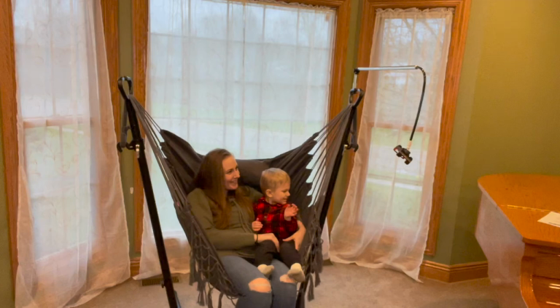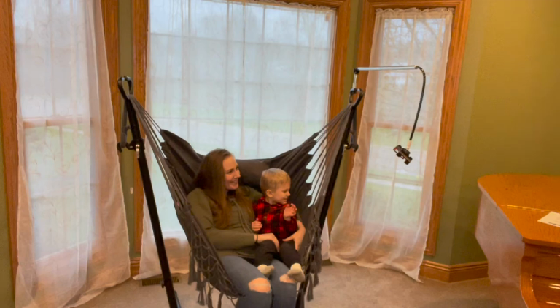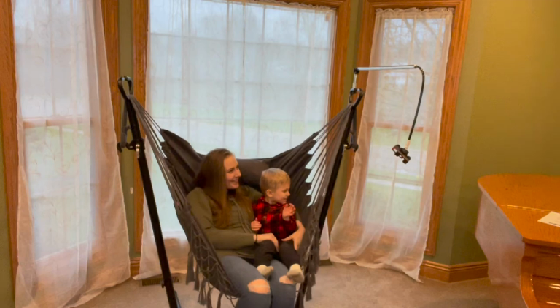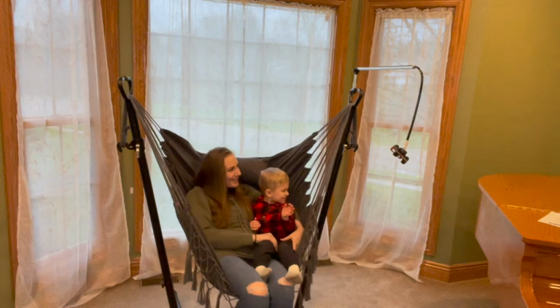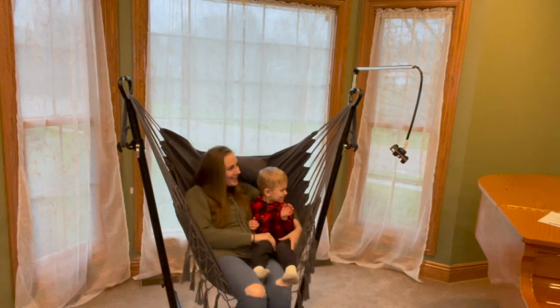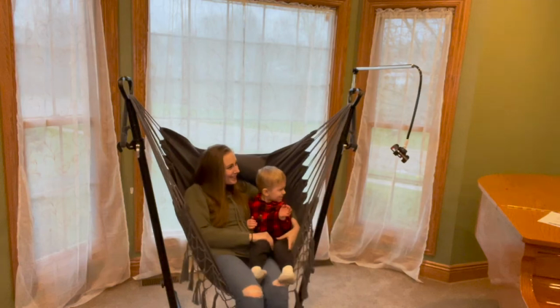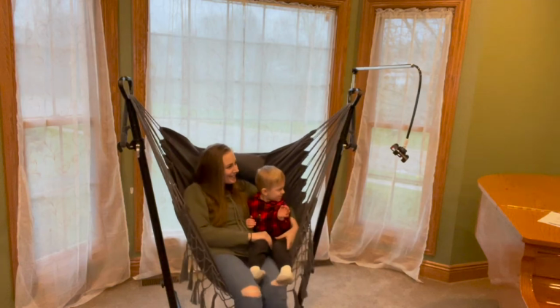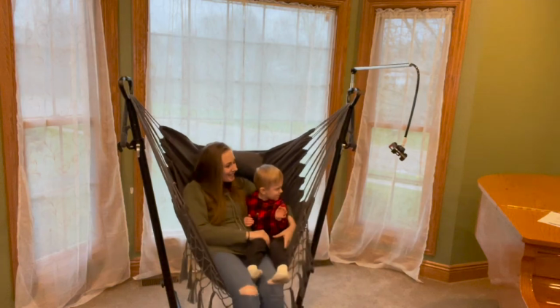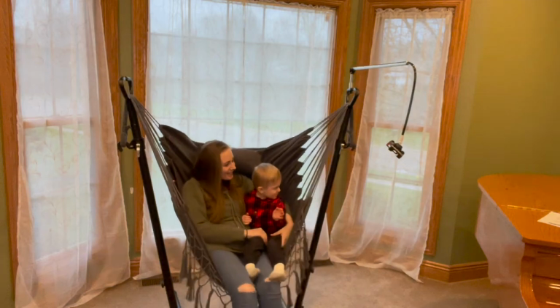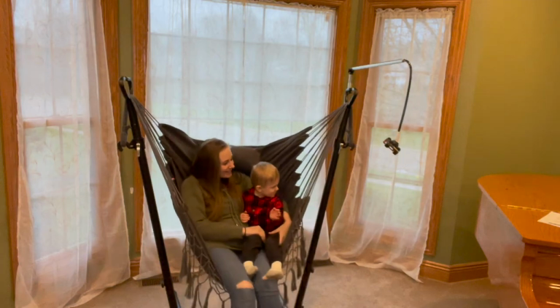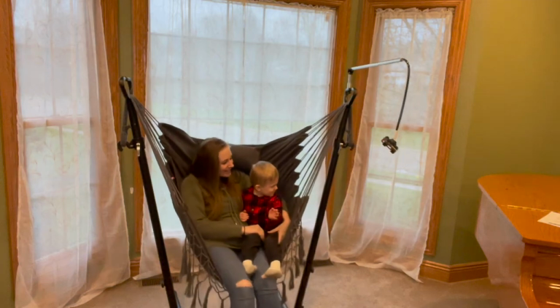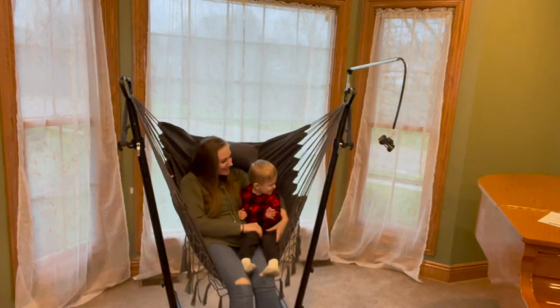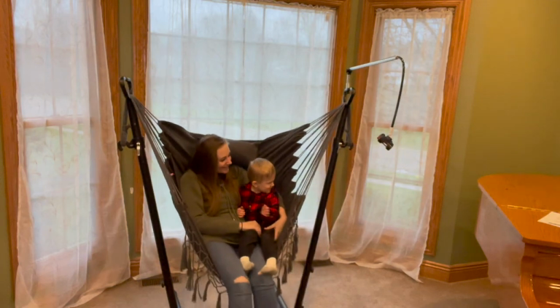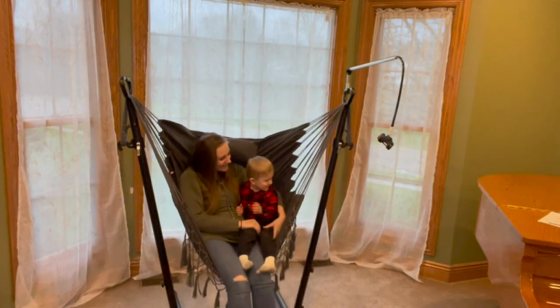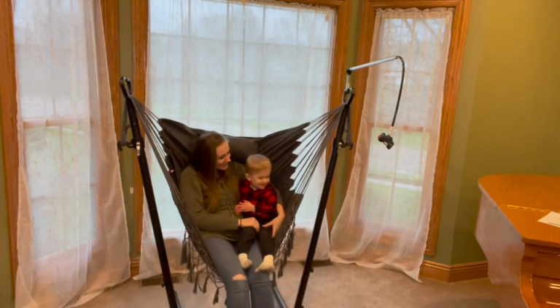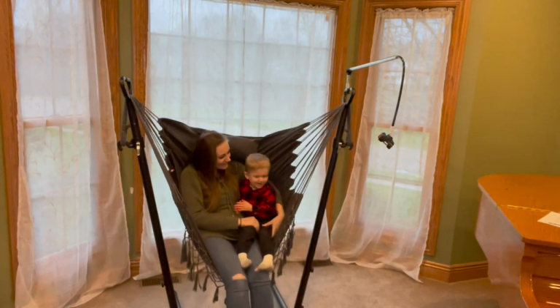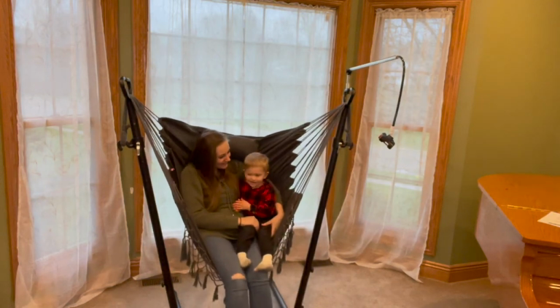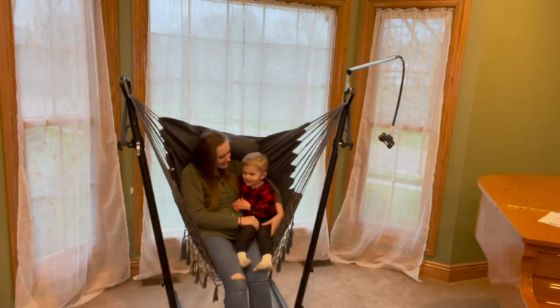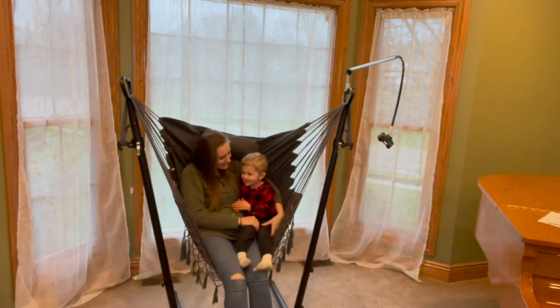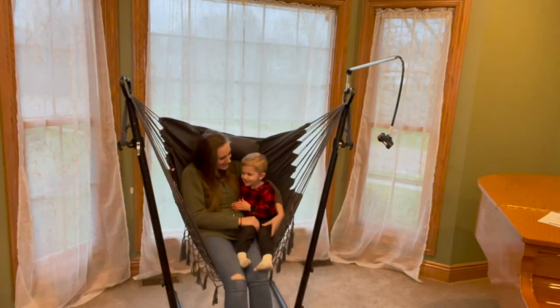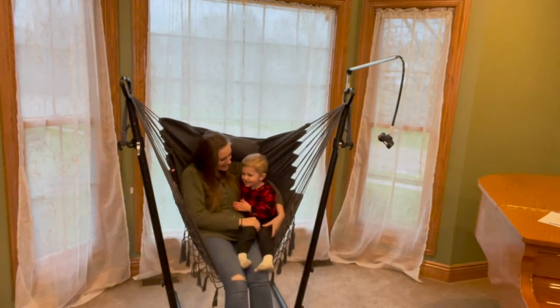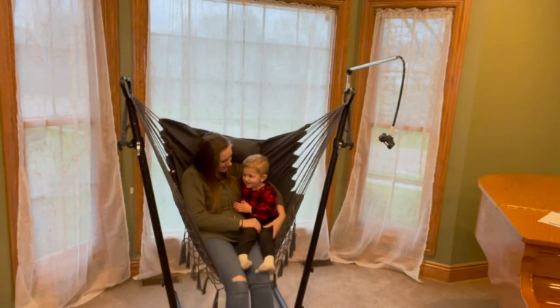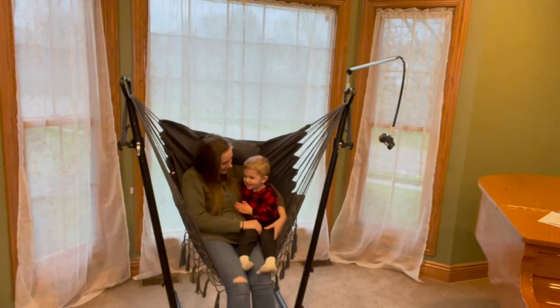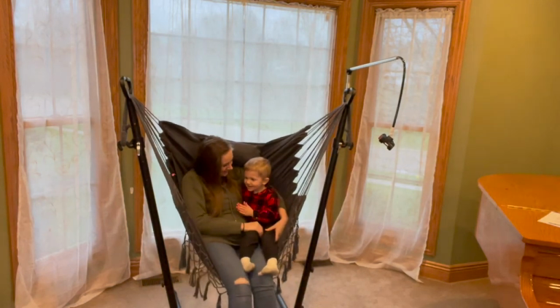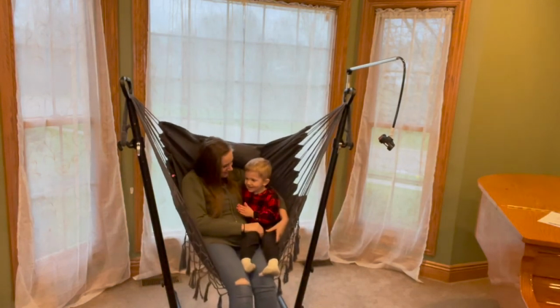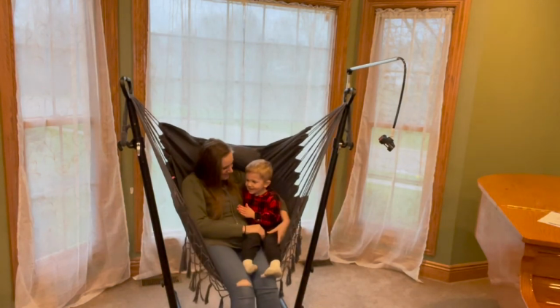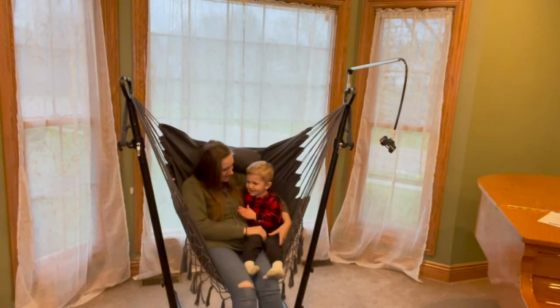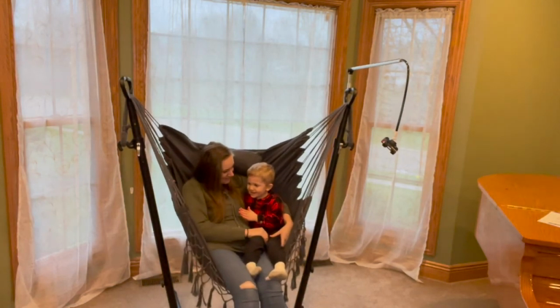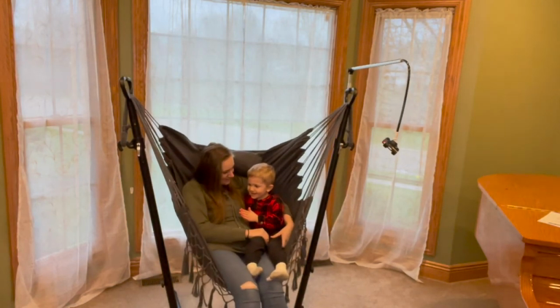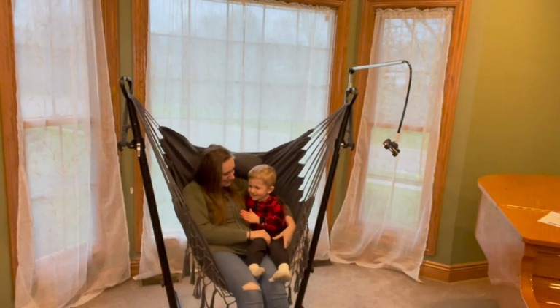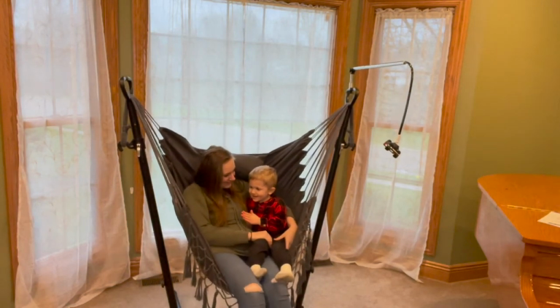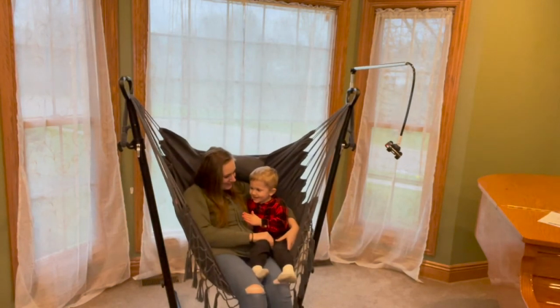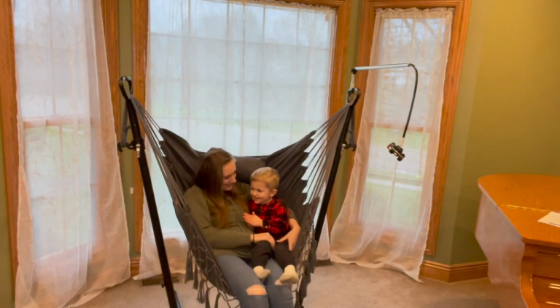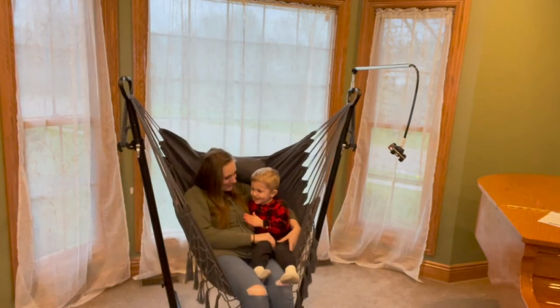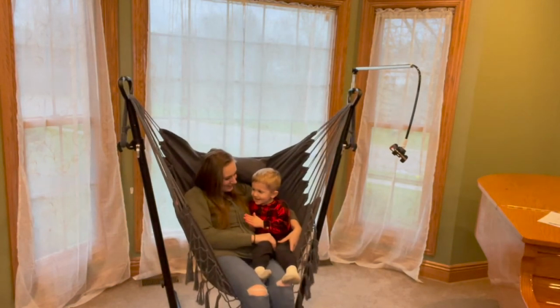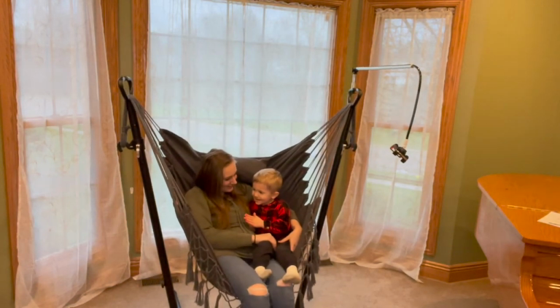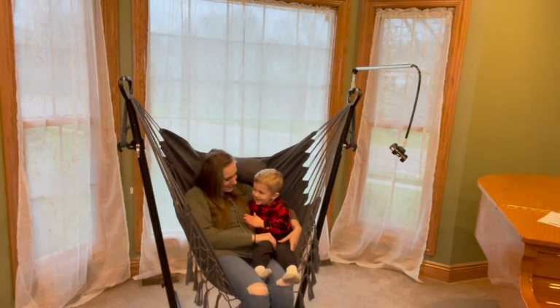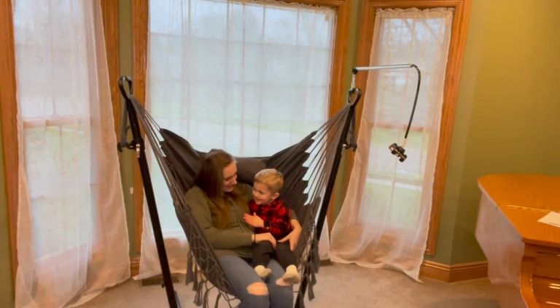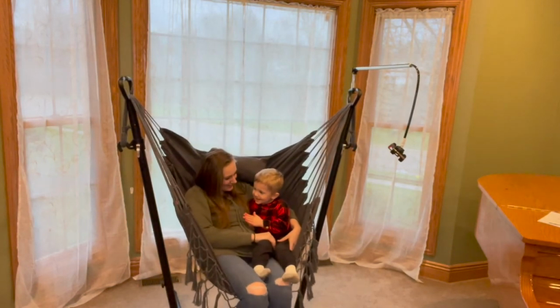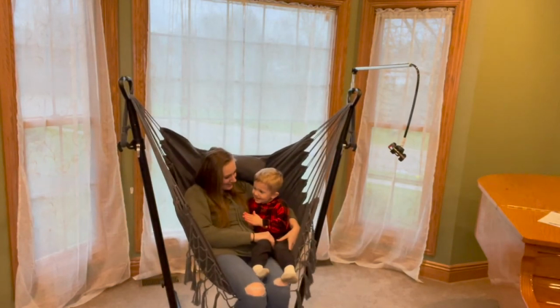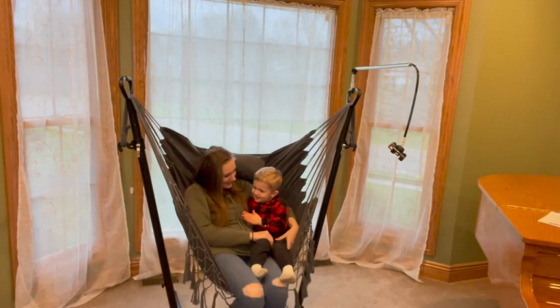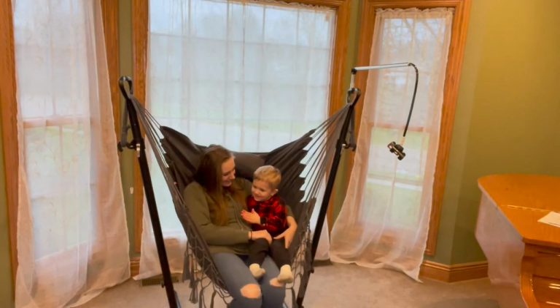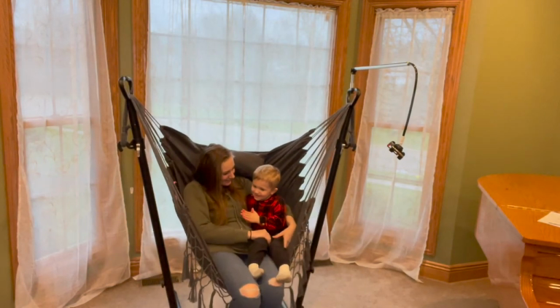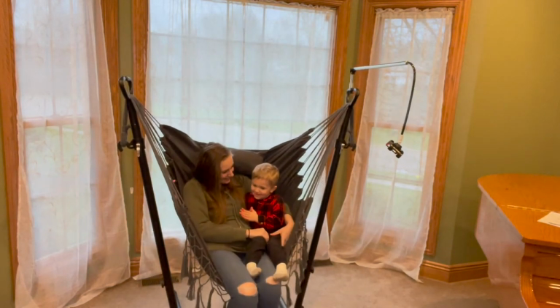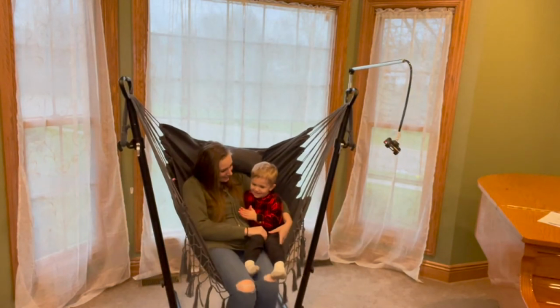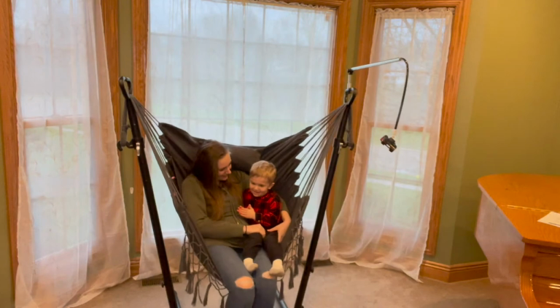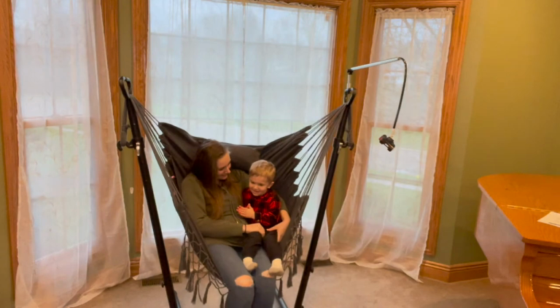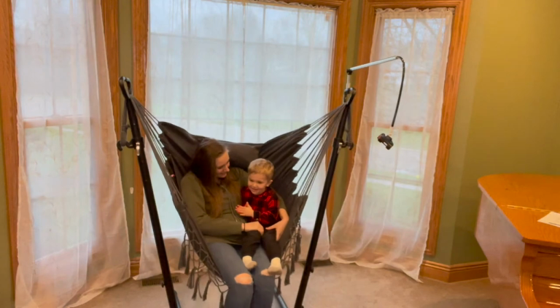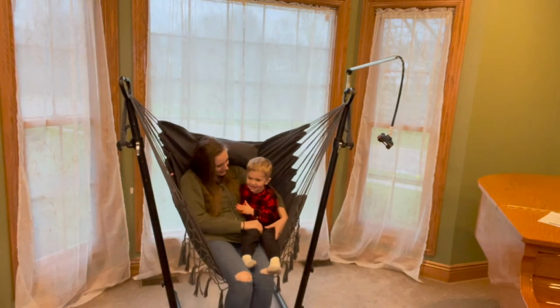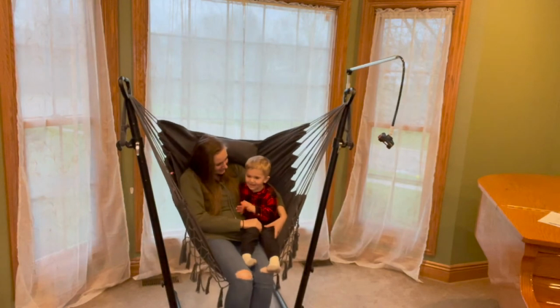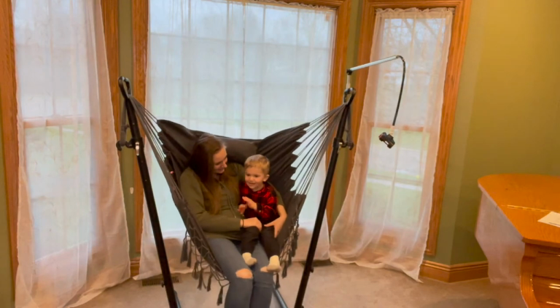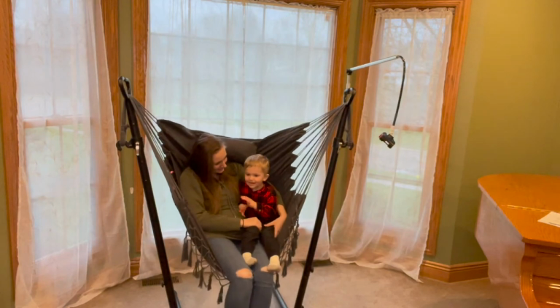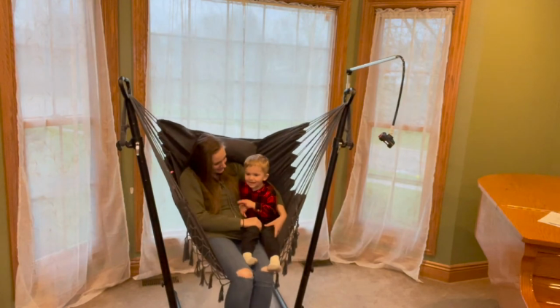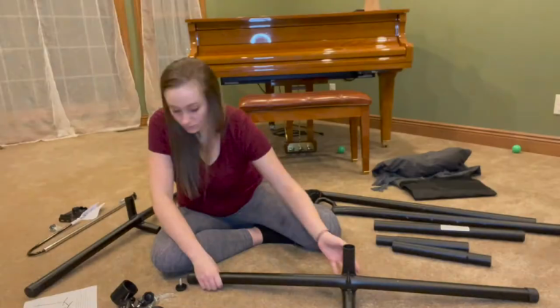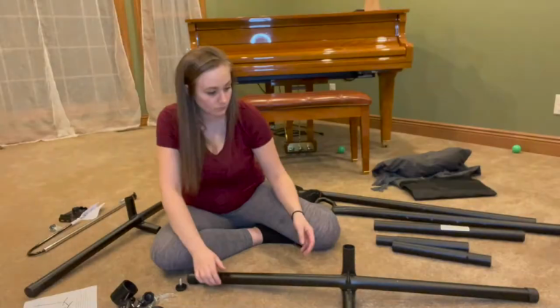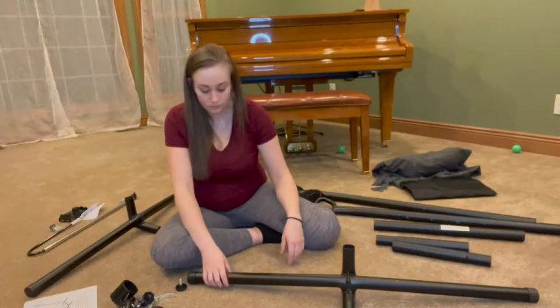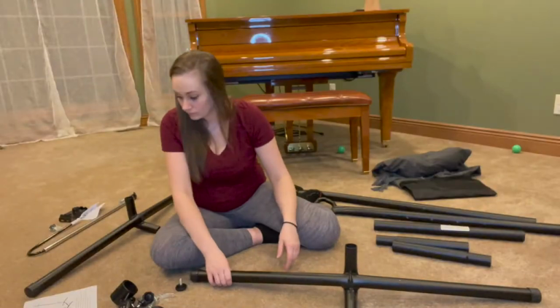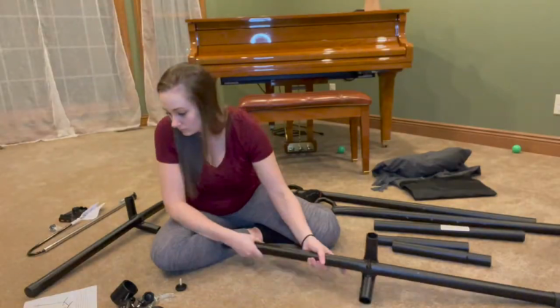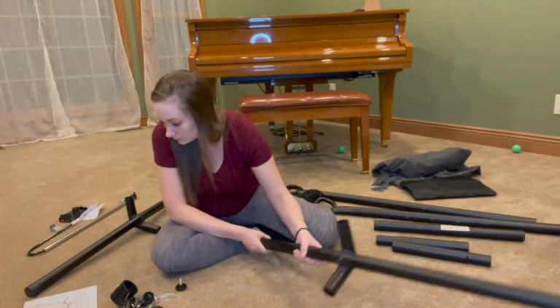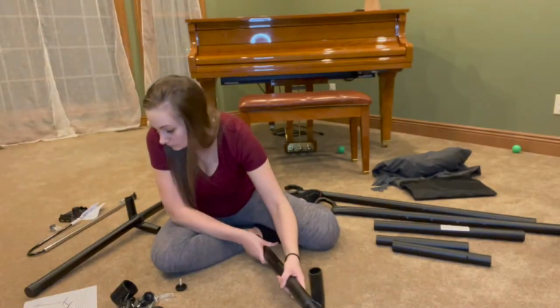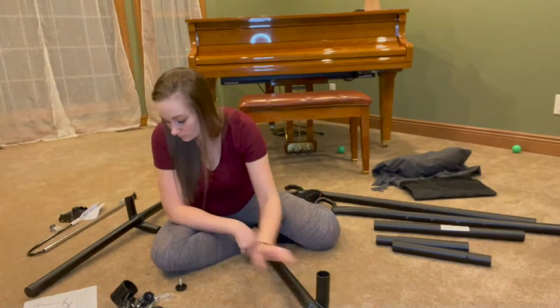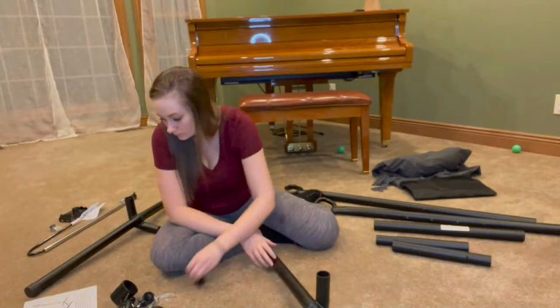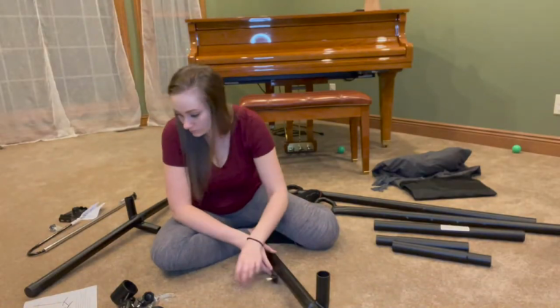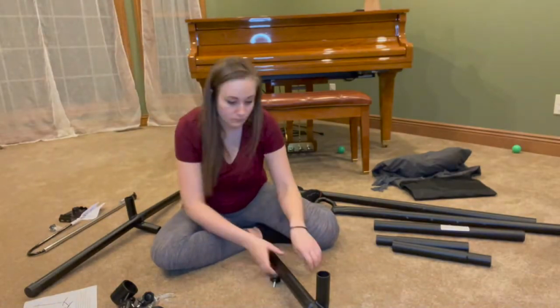I have just received the TVT smiley face chair. I am so excited to share all of these awesome features with you.